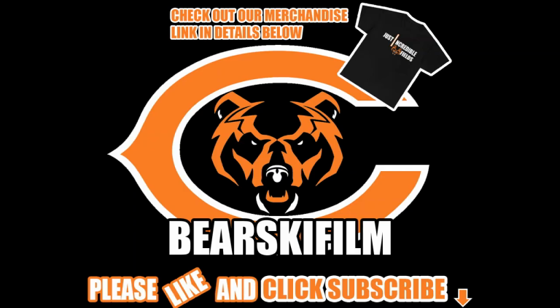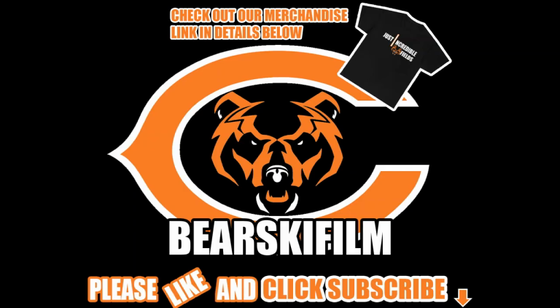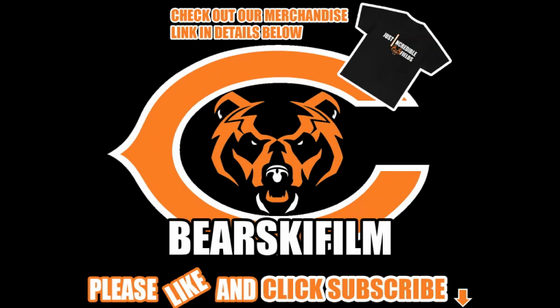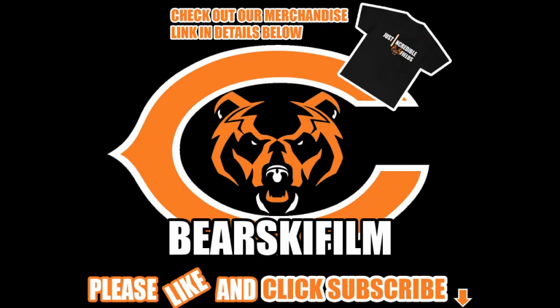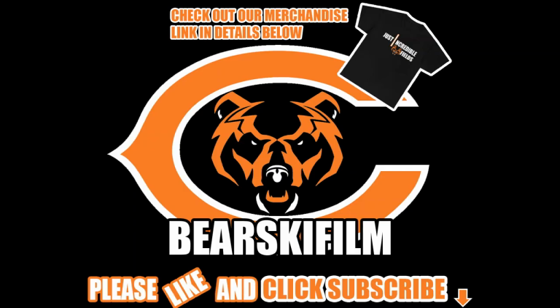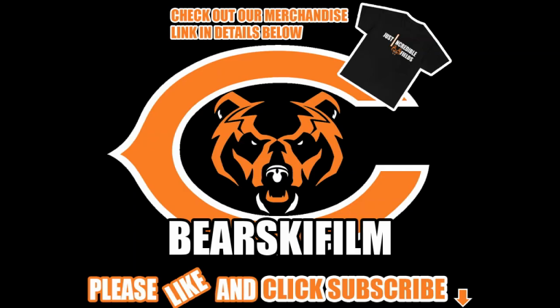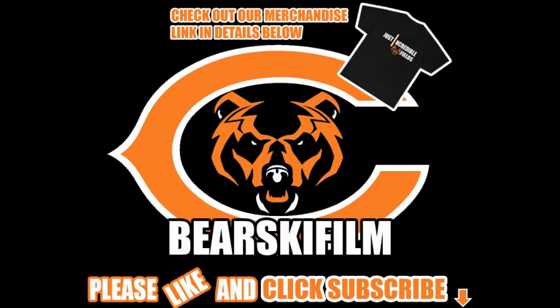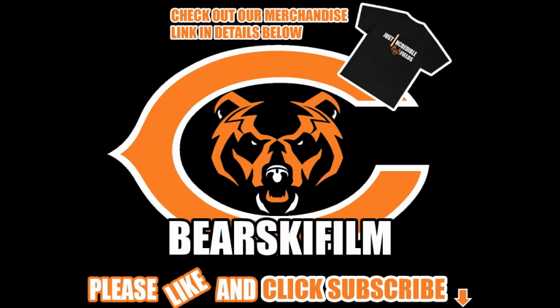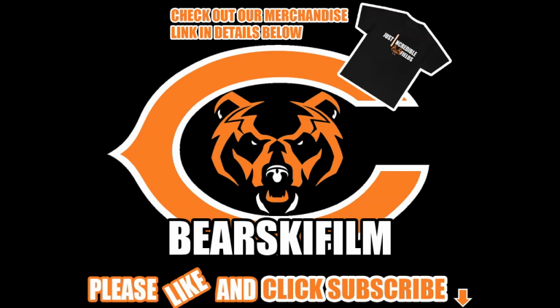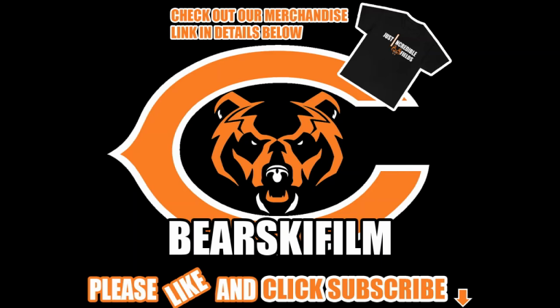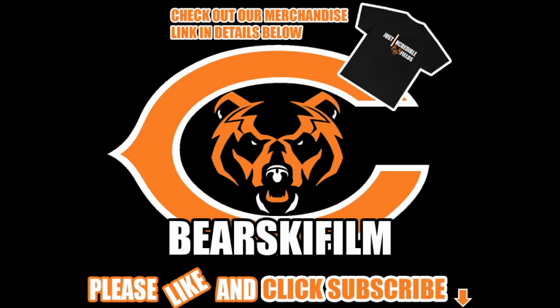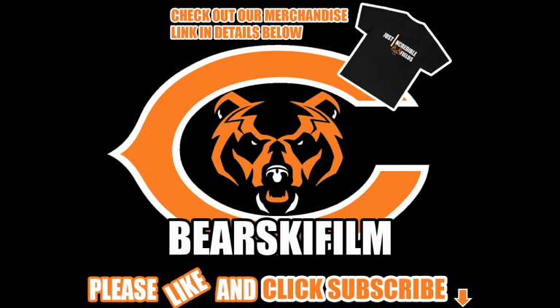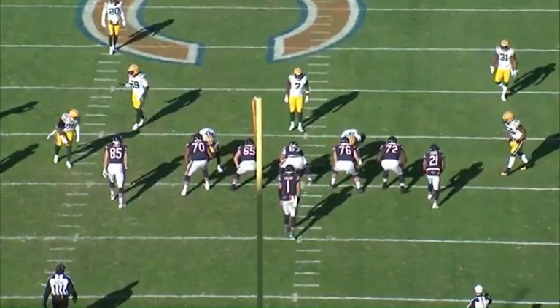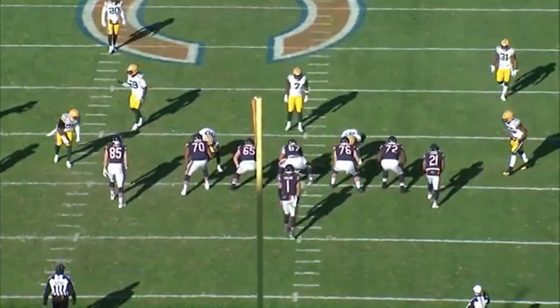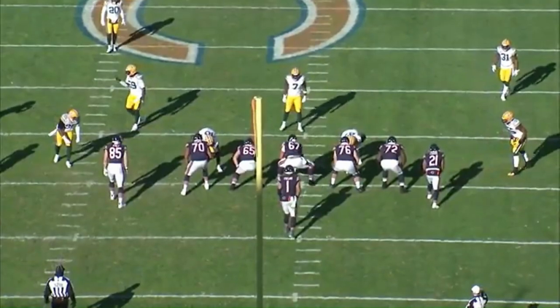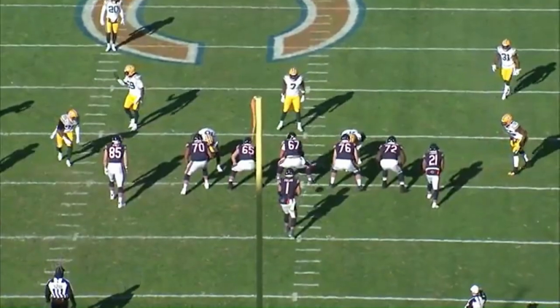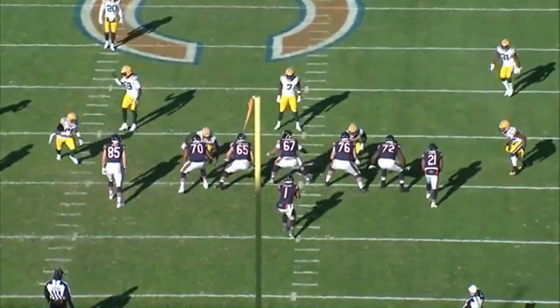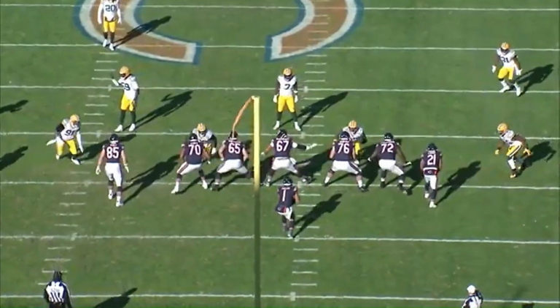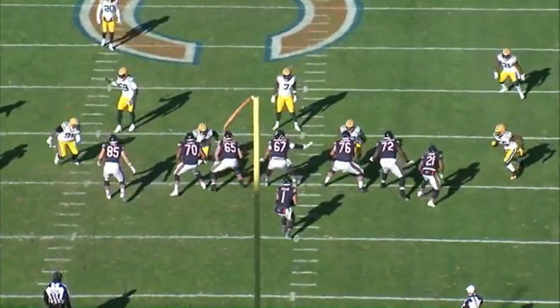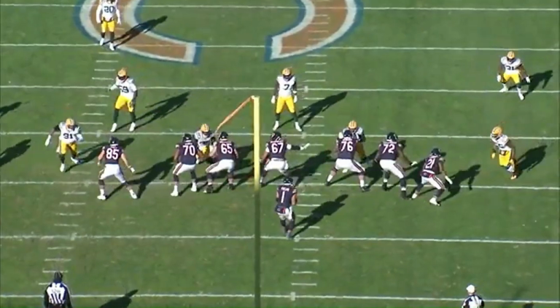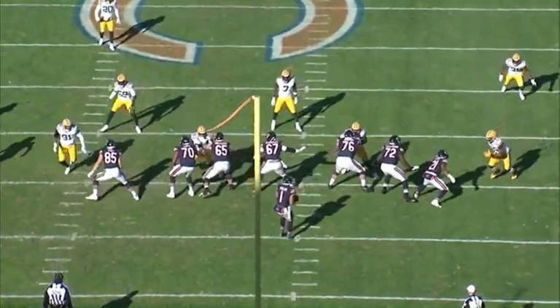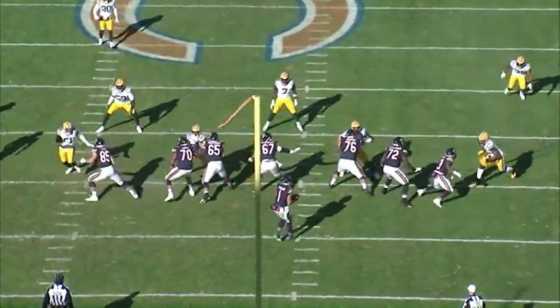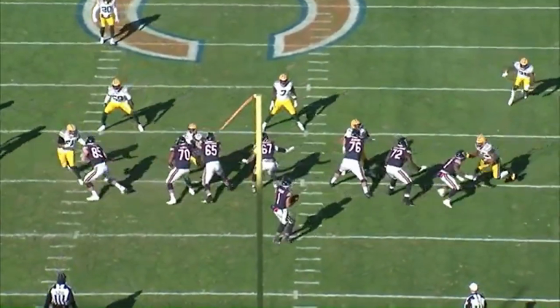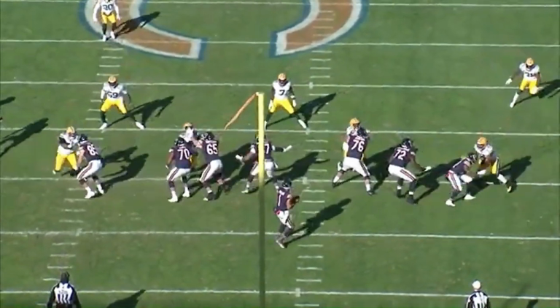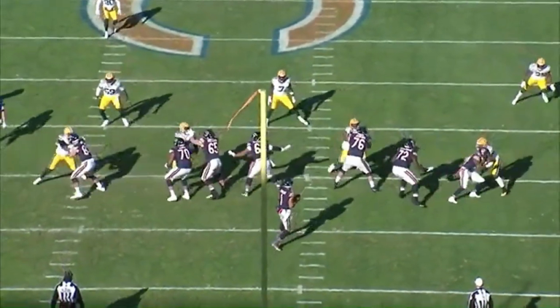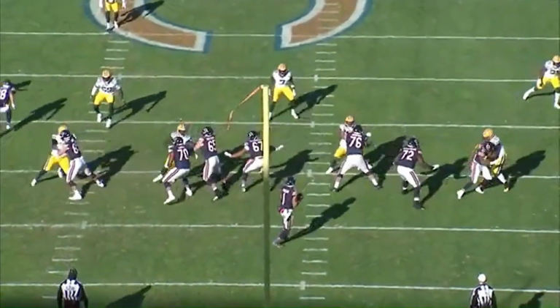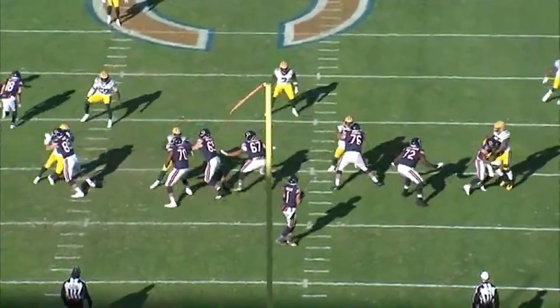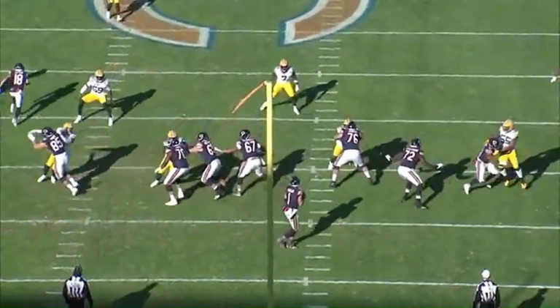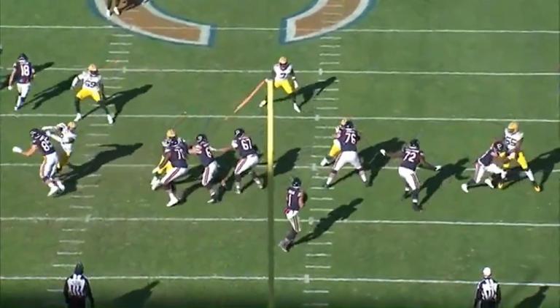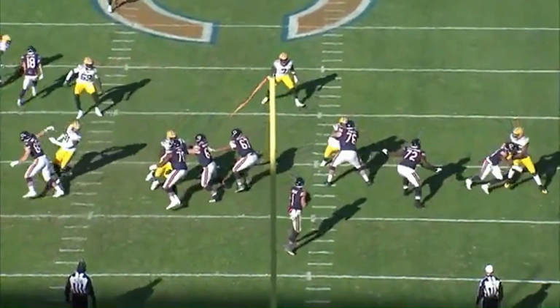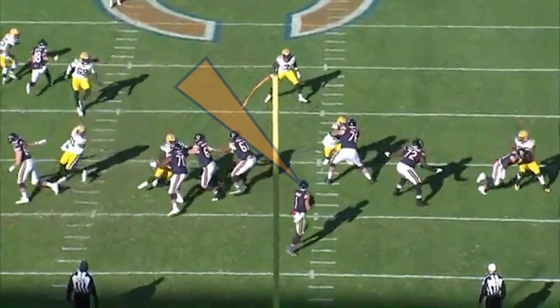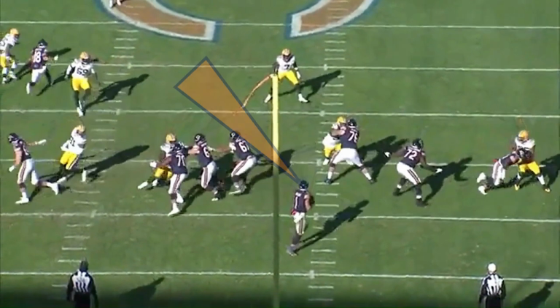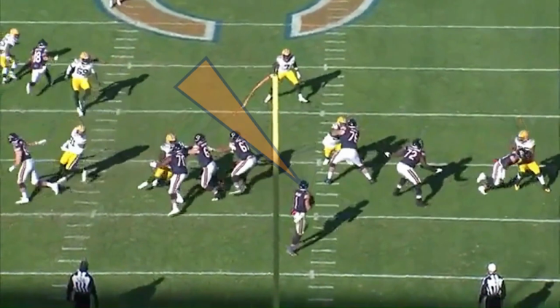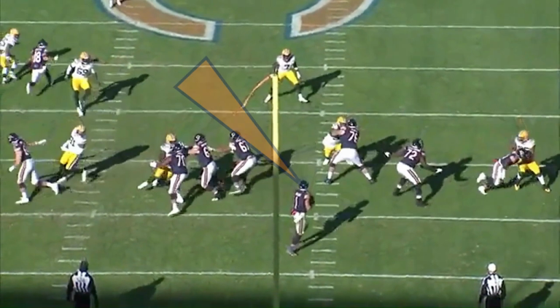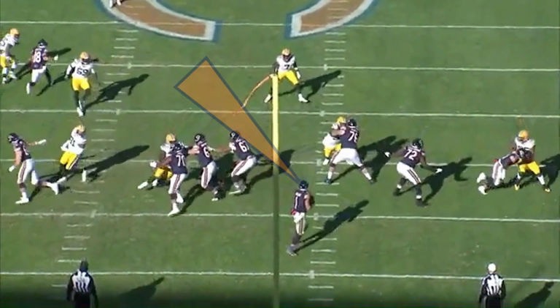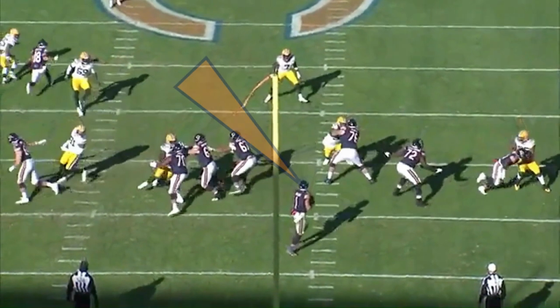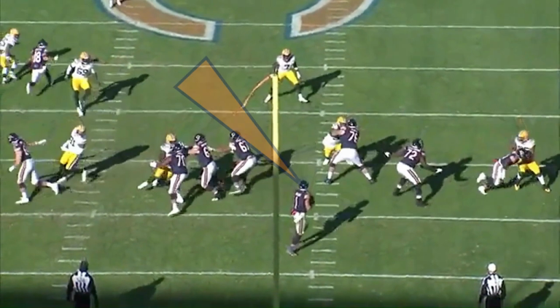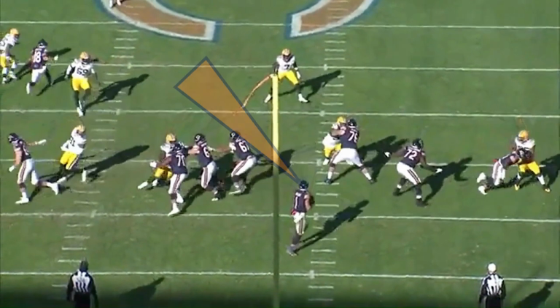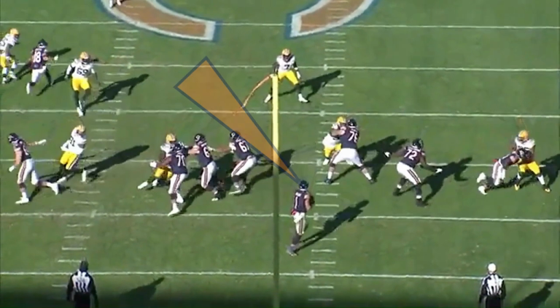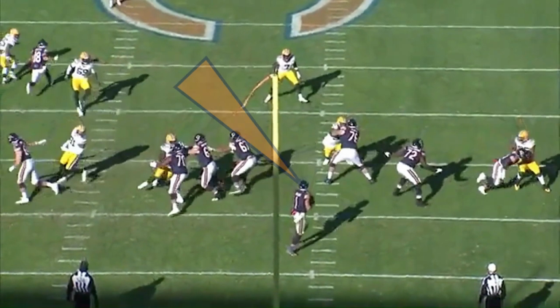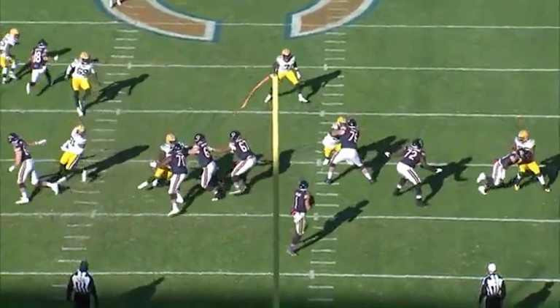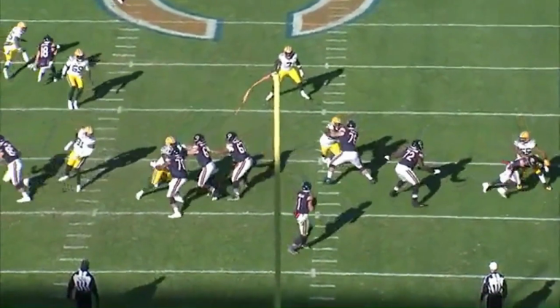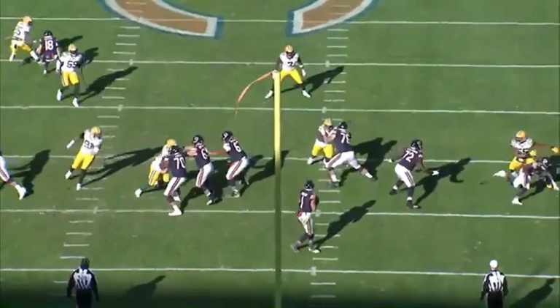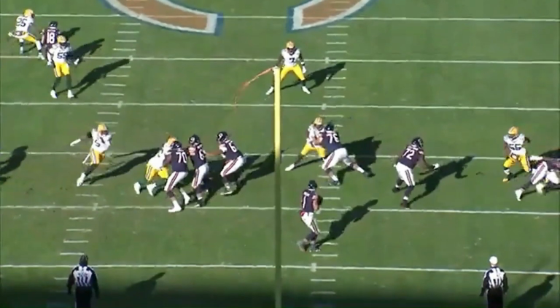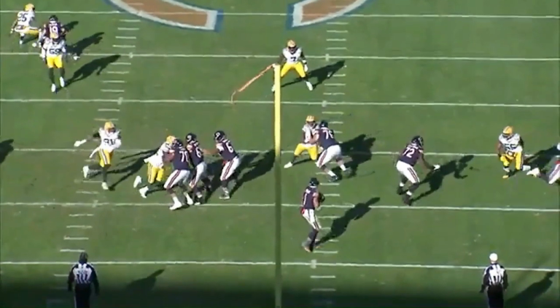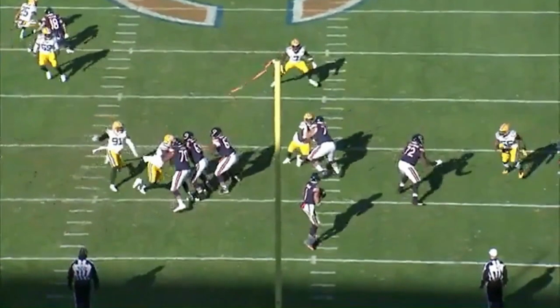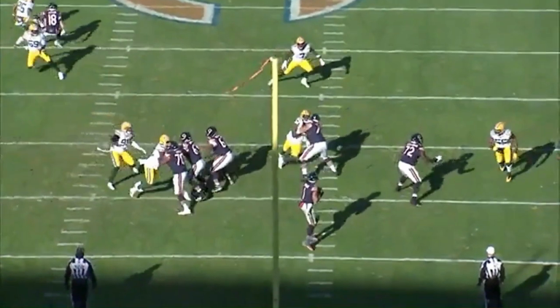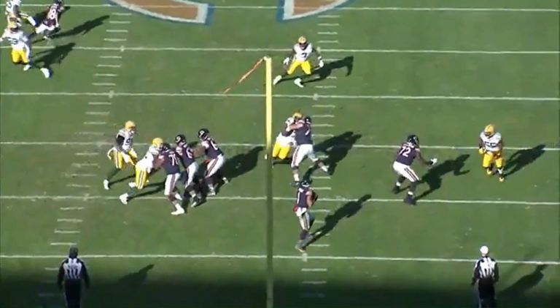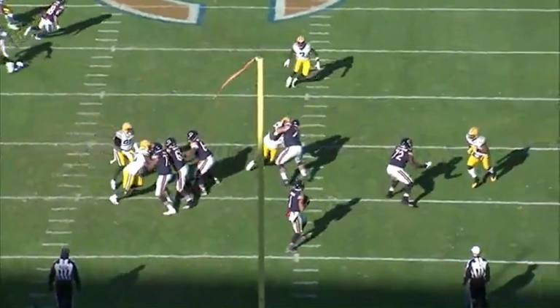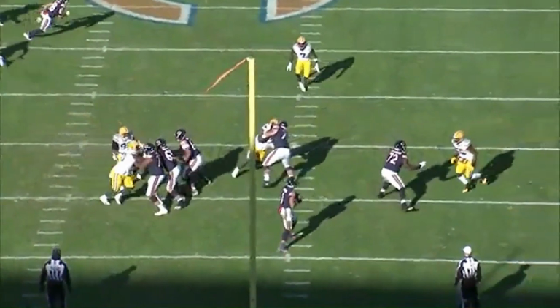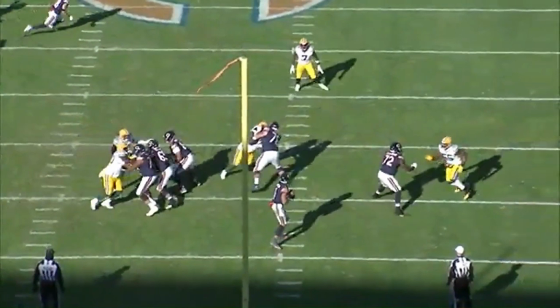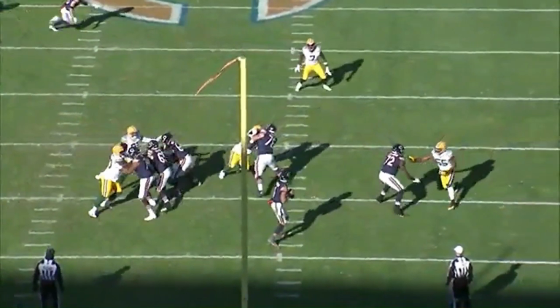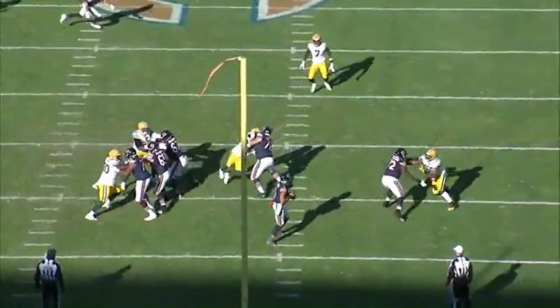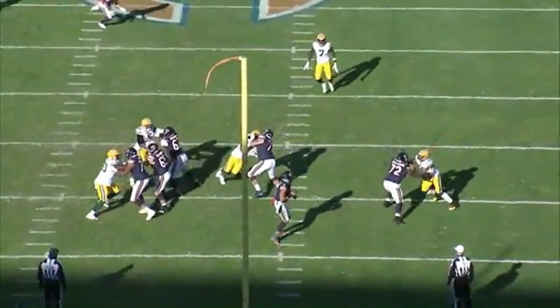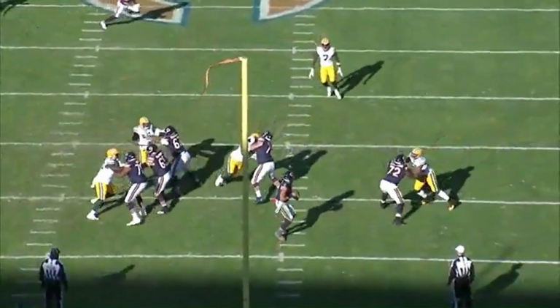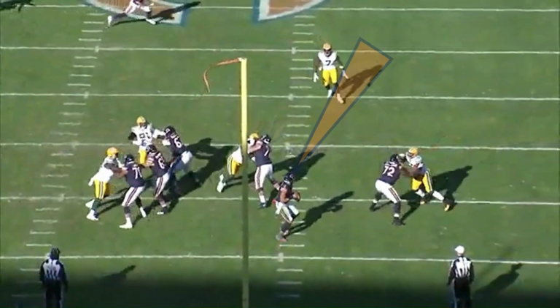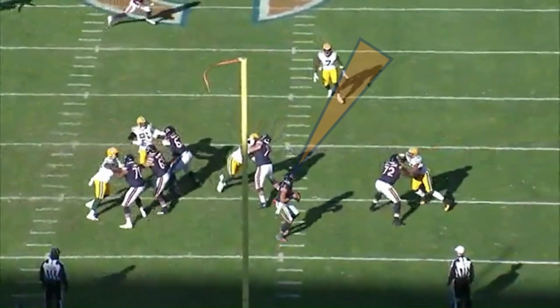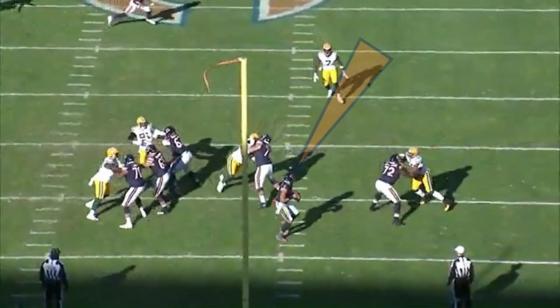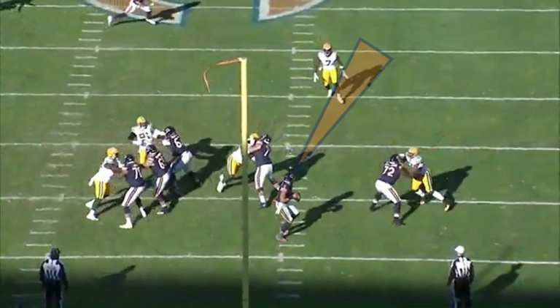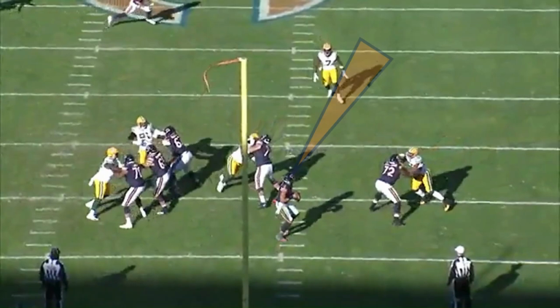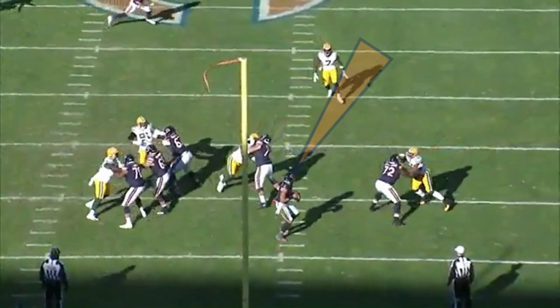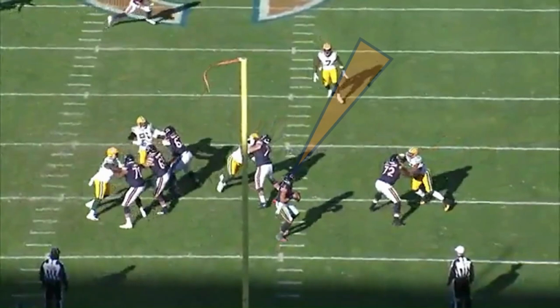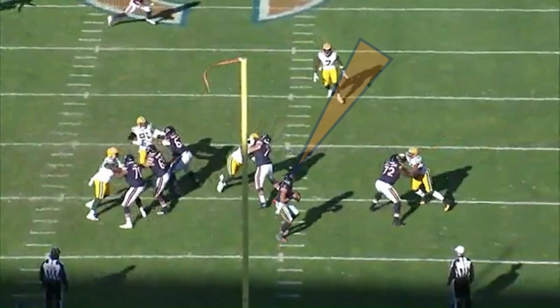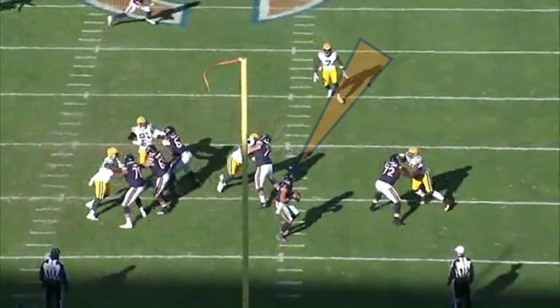So late in the season against the Packers, Fields doesn't like the initial read and shifts his head to the opposite side of the field and gets a completion.